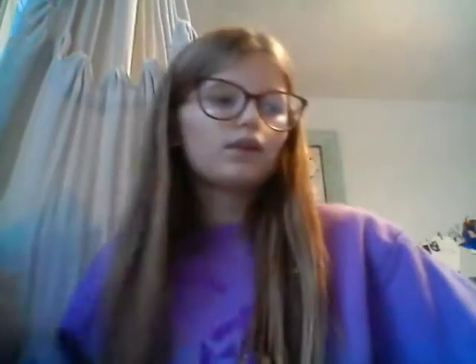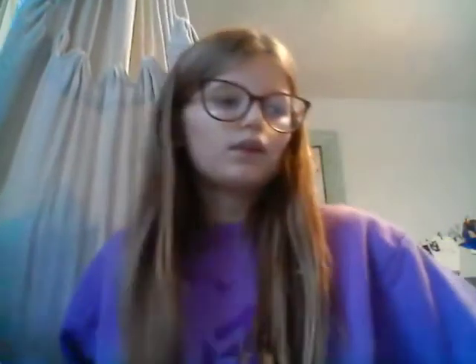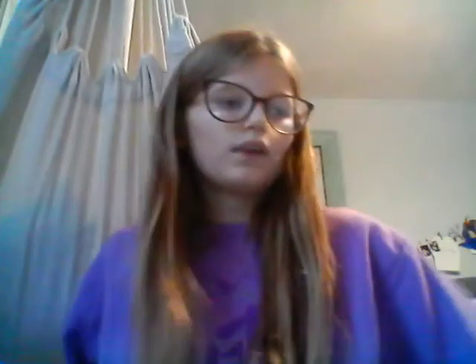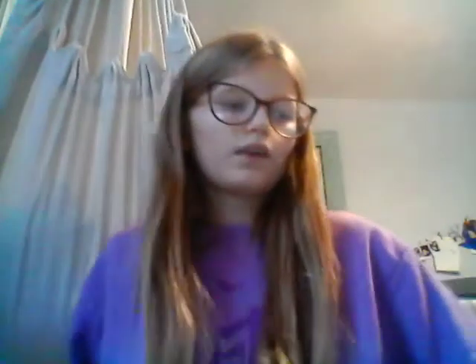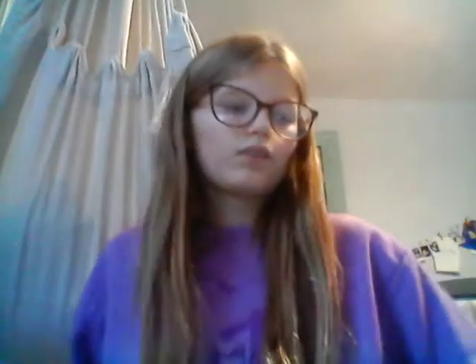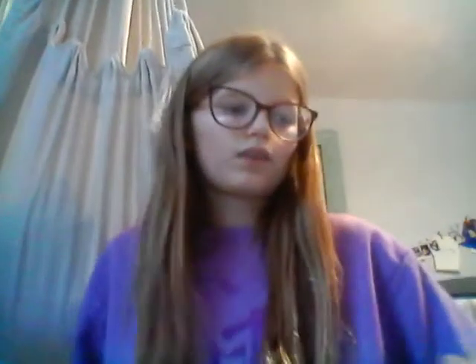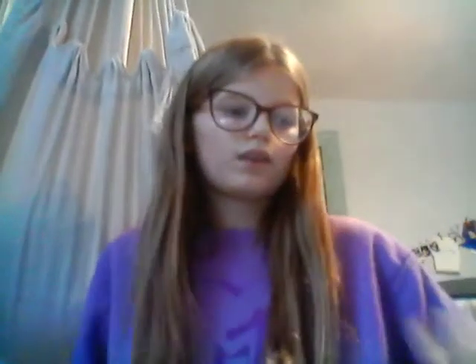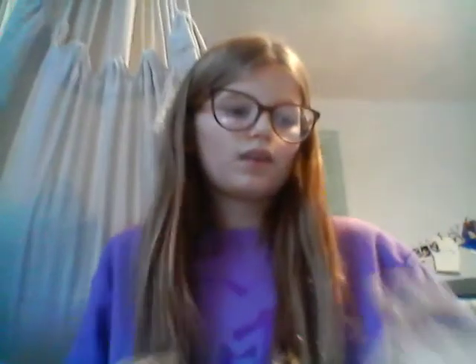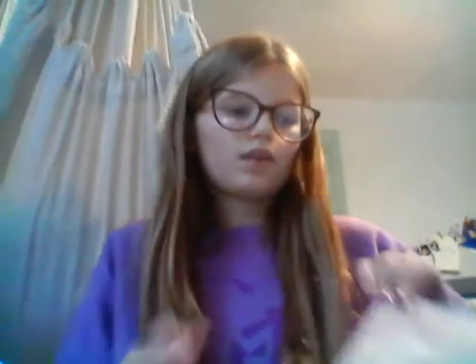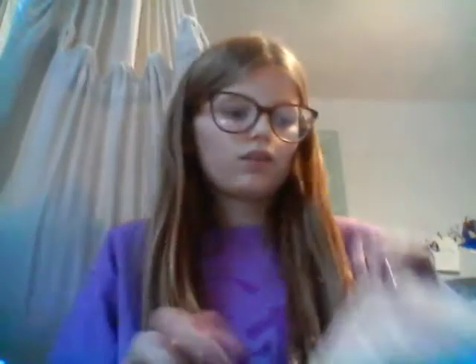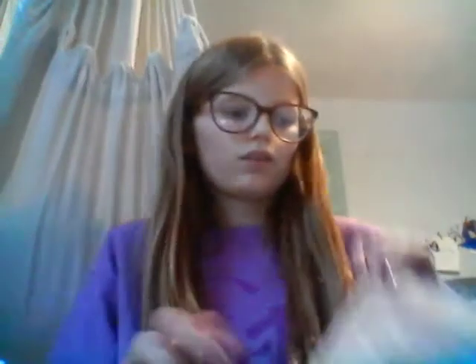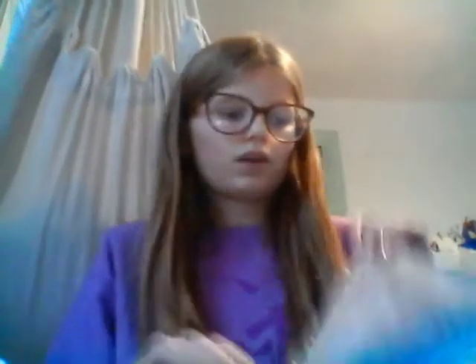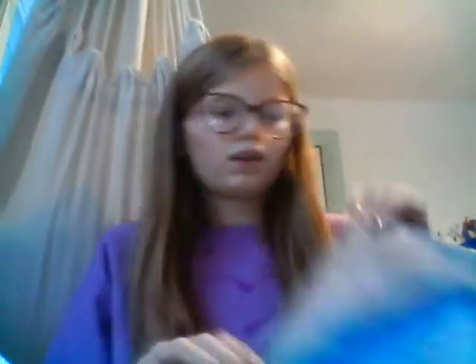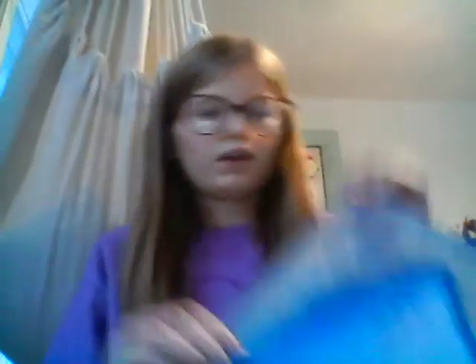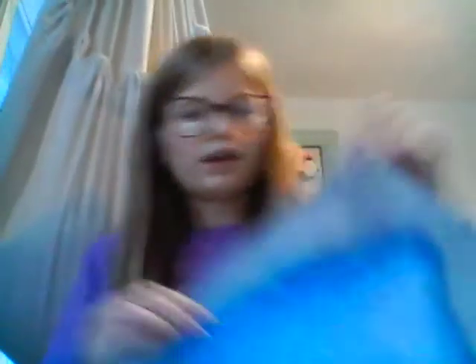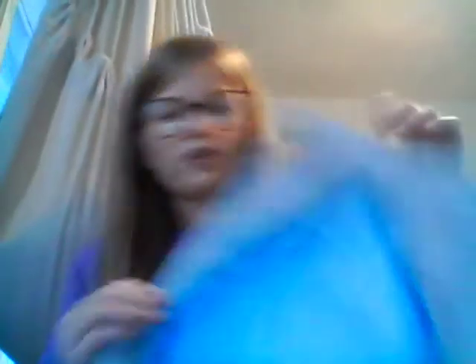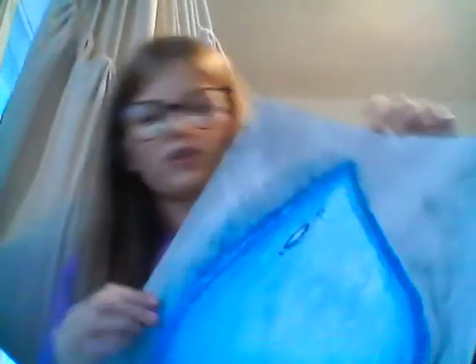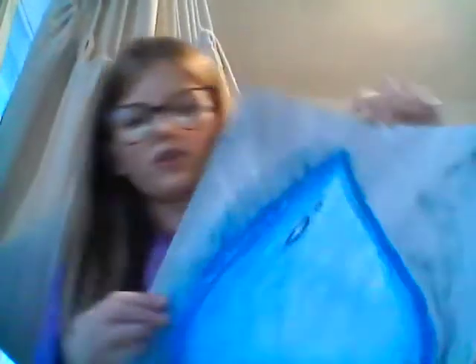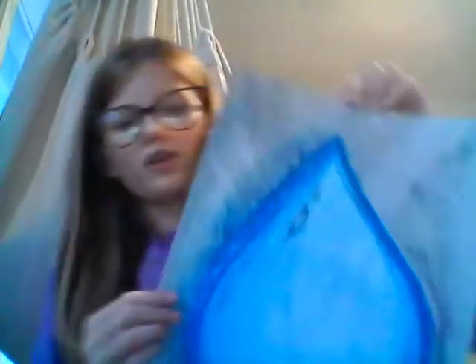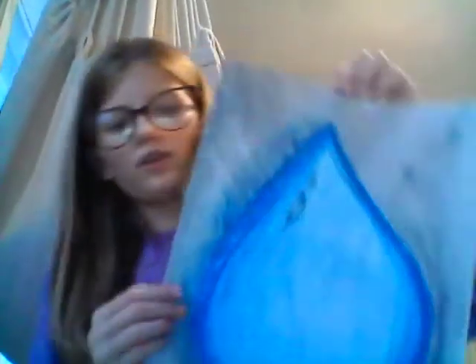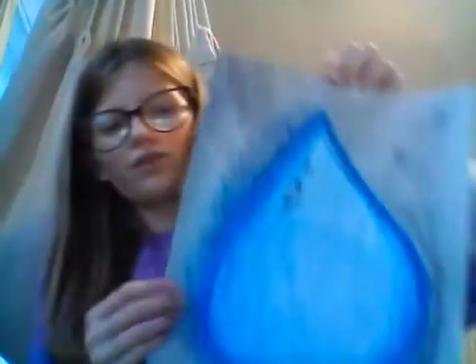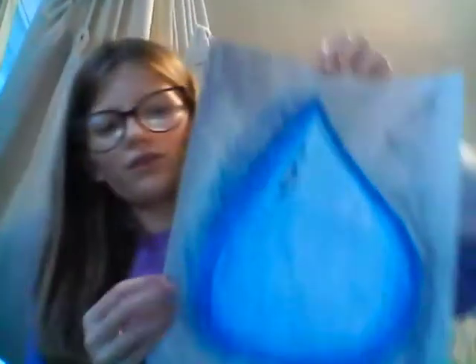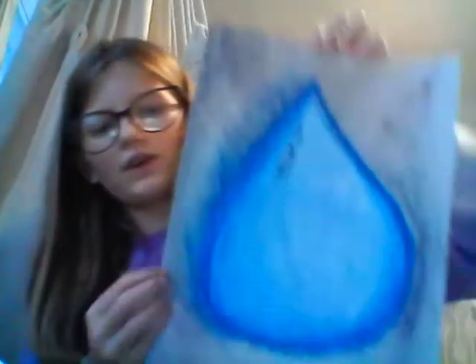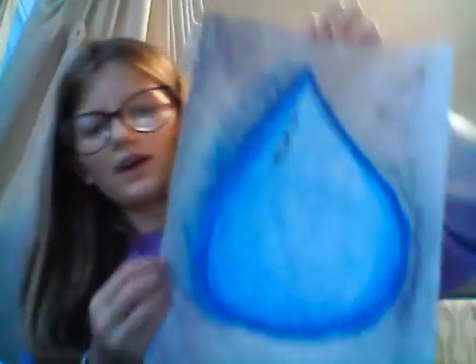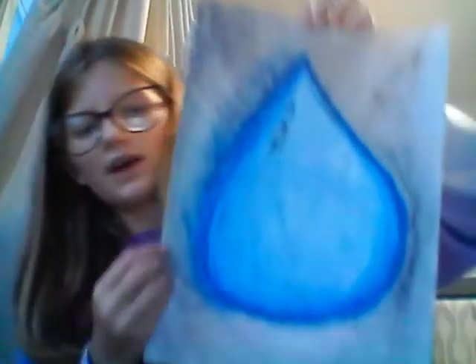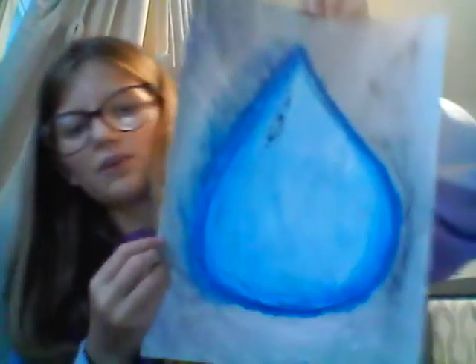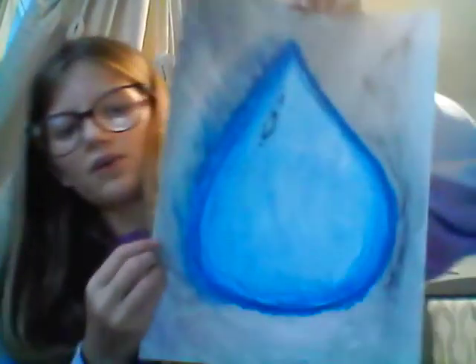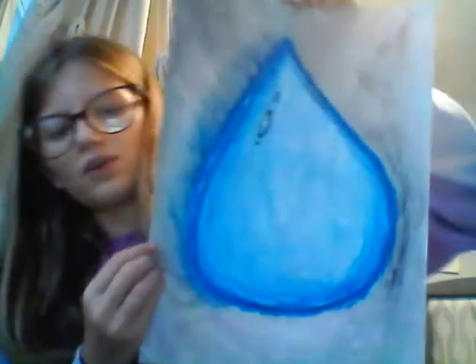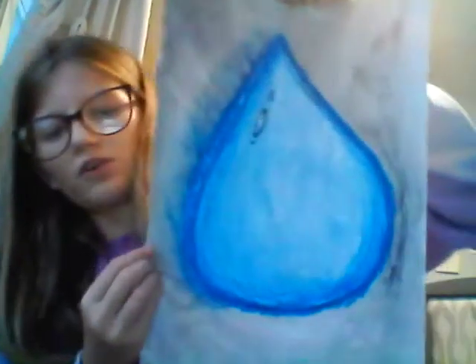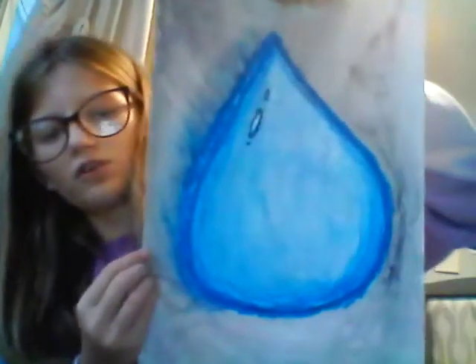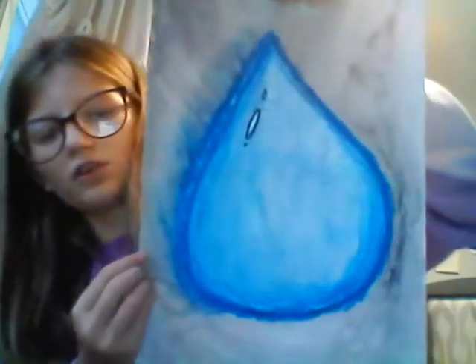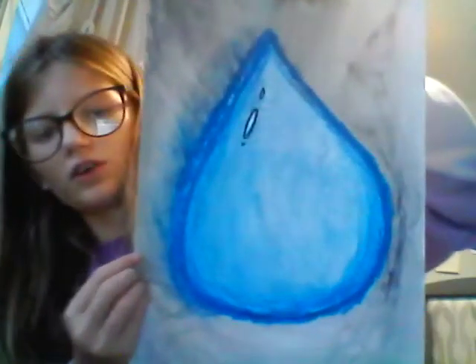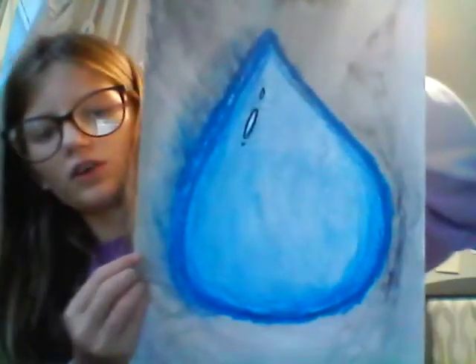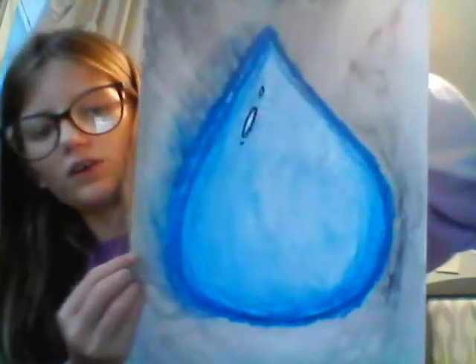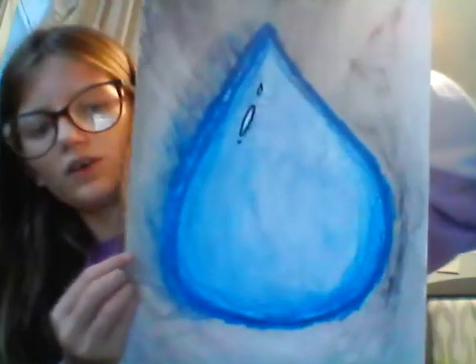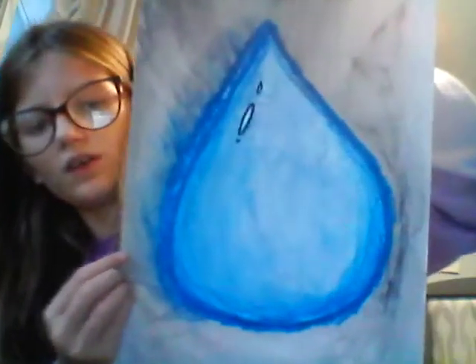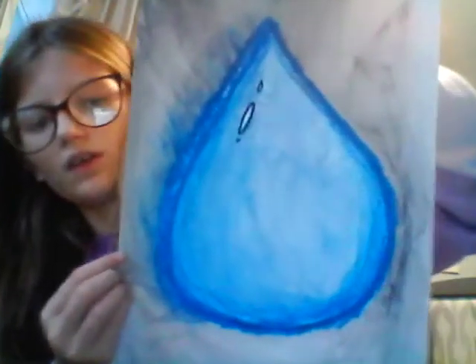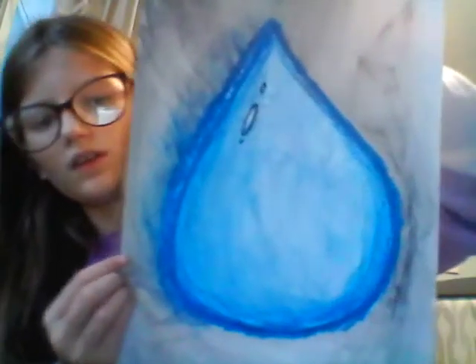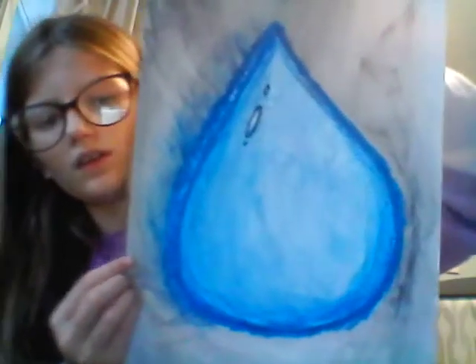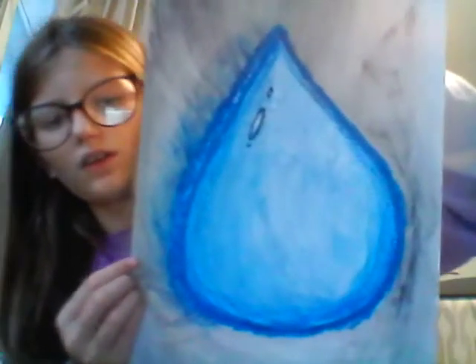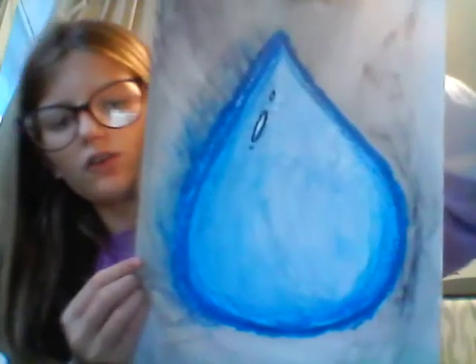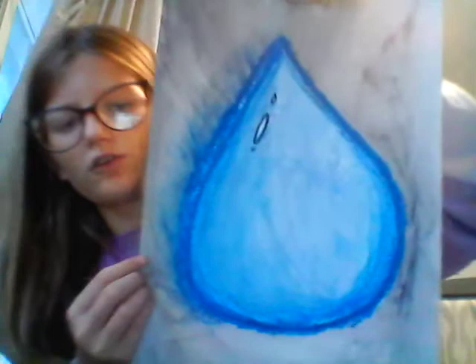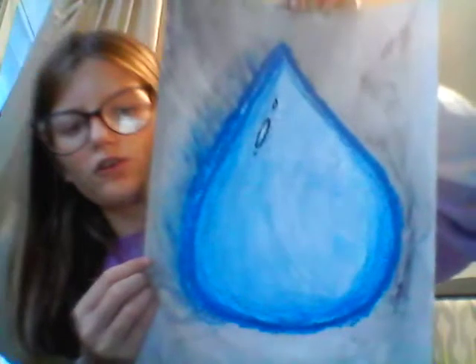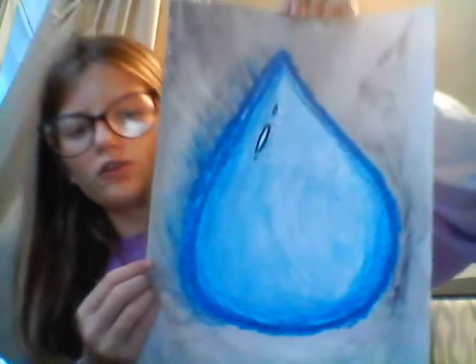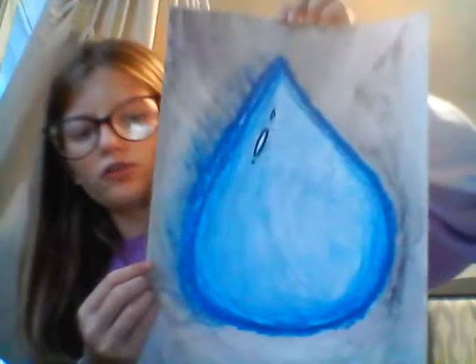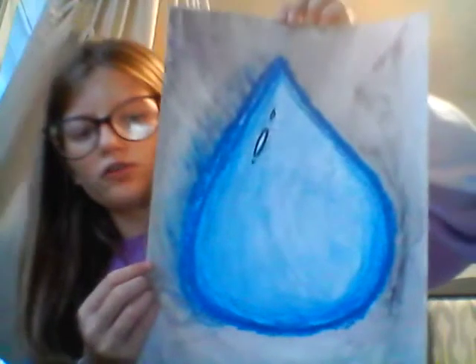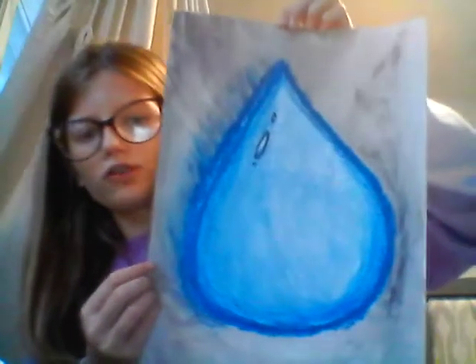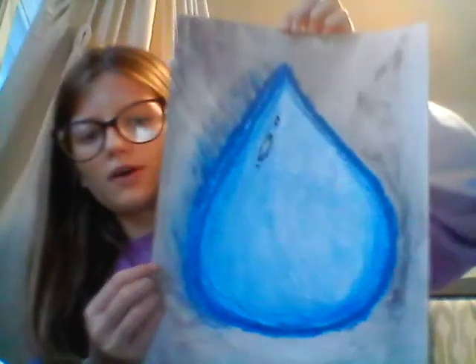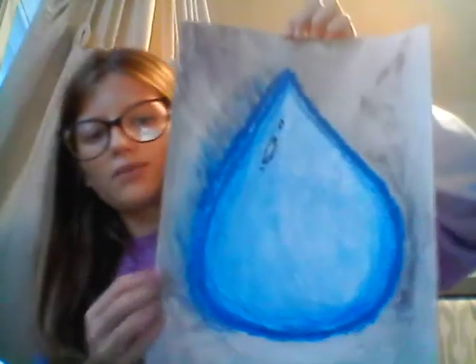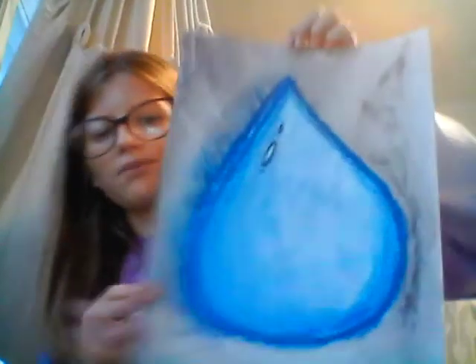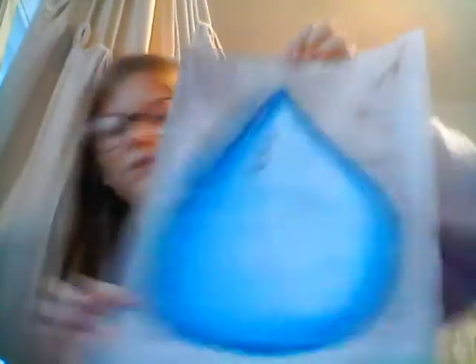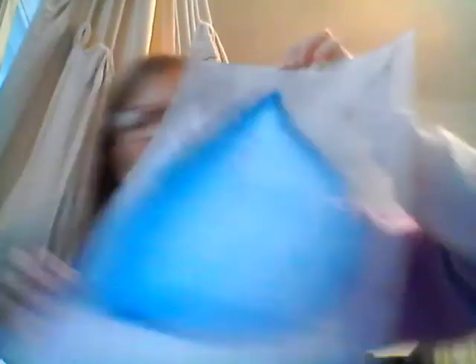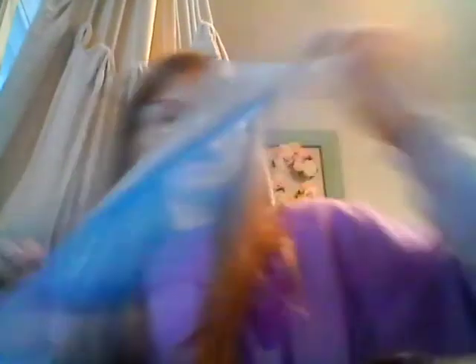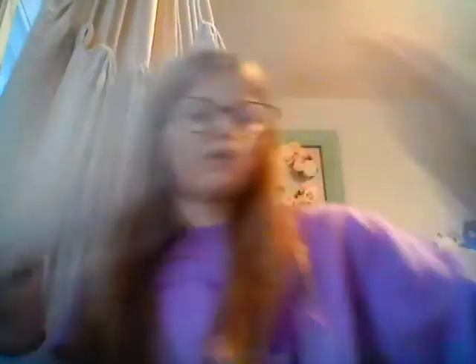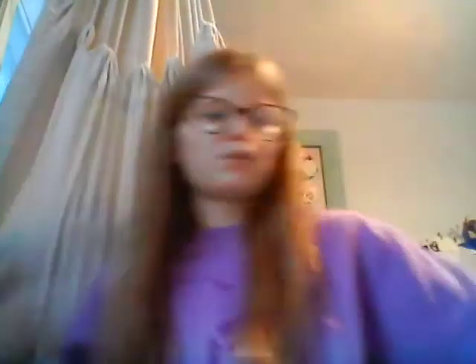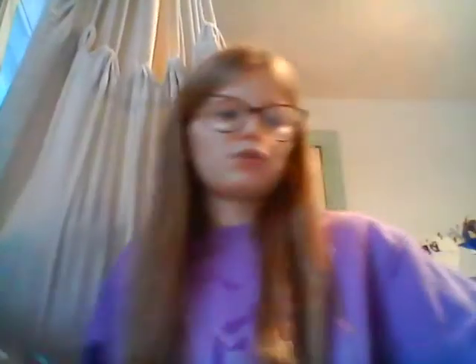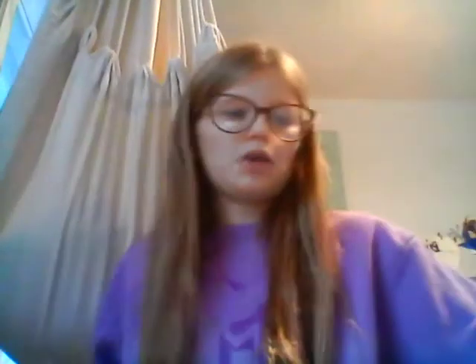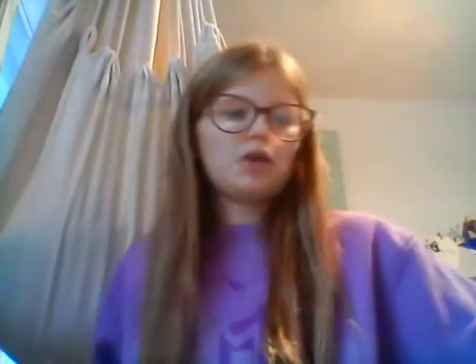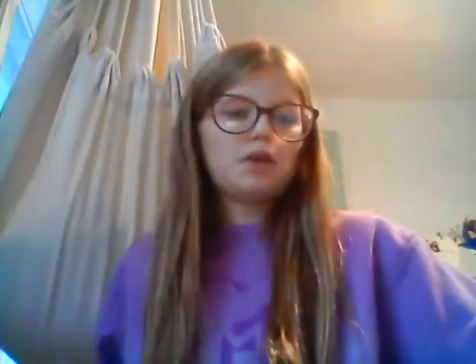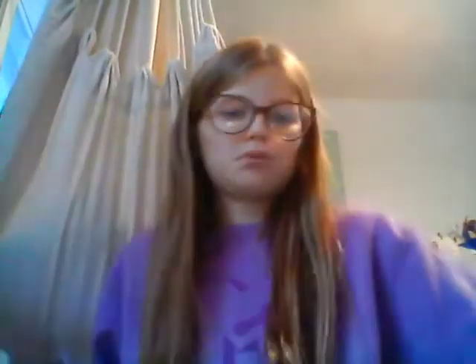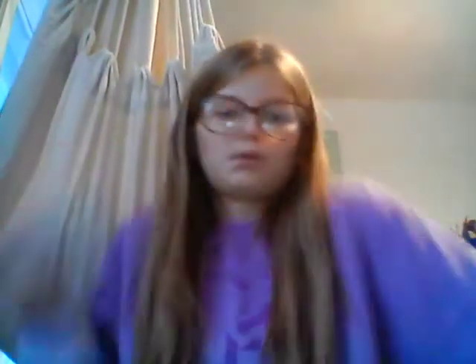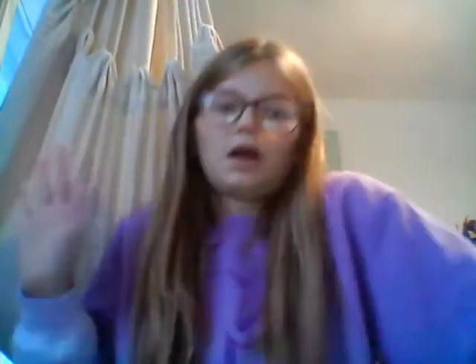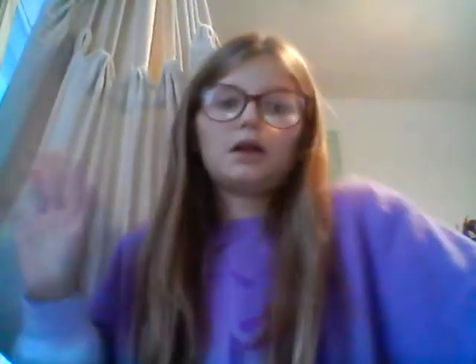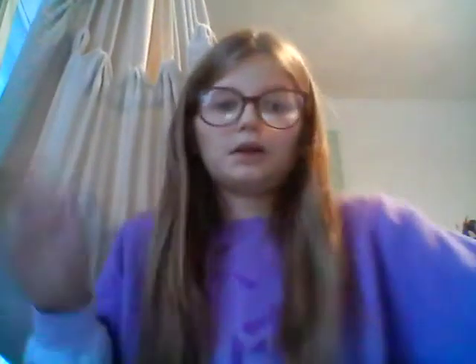Next, I did this in art class. It was free time, so I just drew this drip thingy. I don't know.